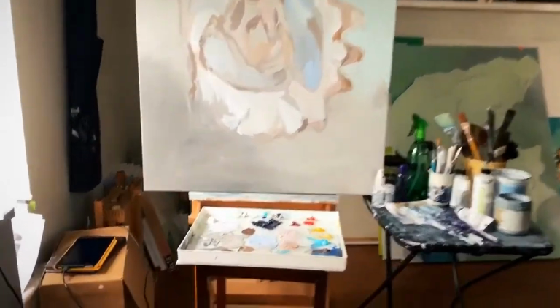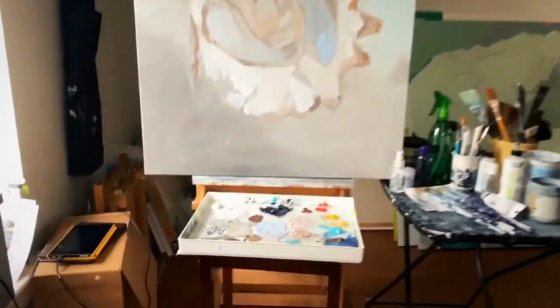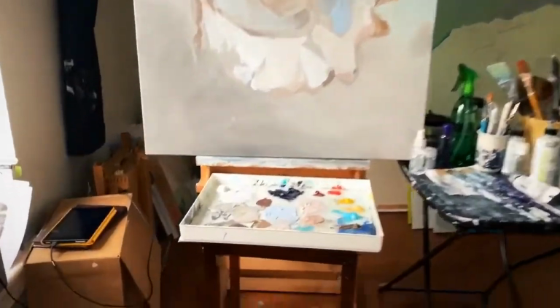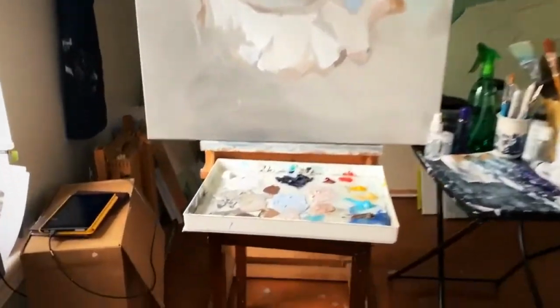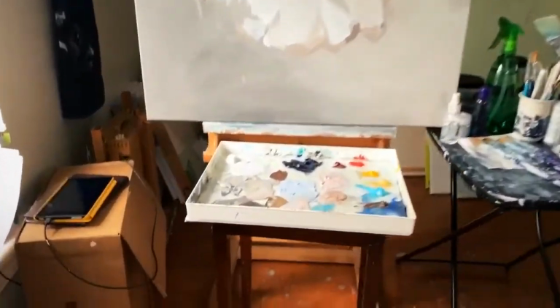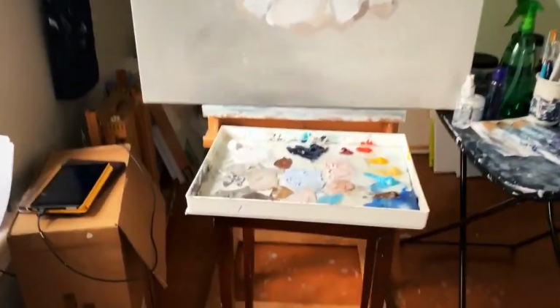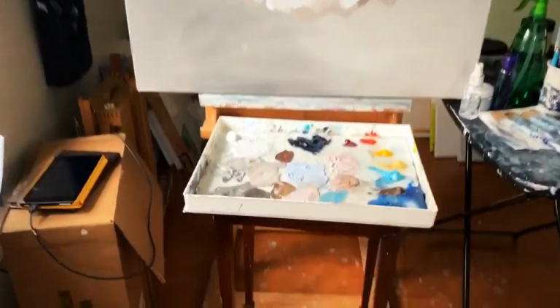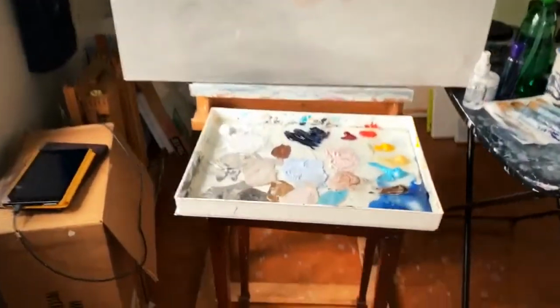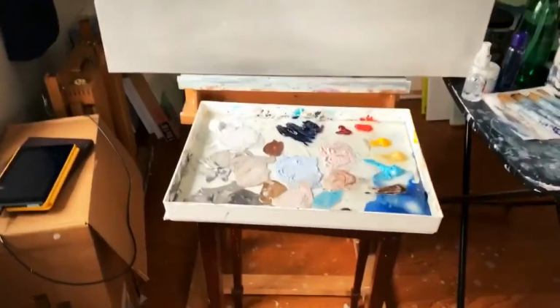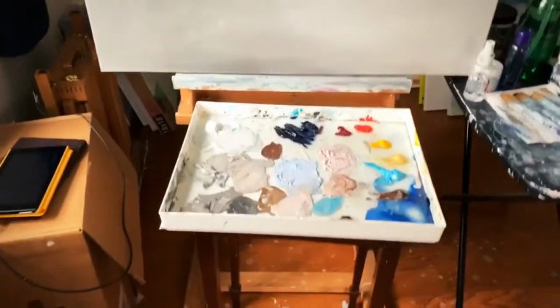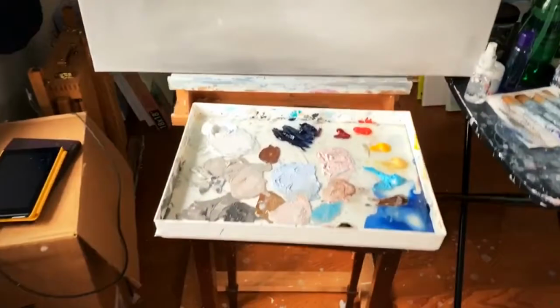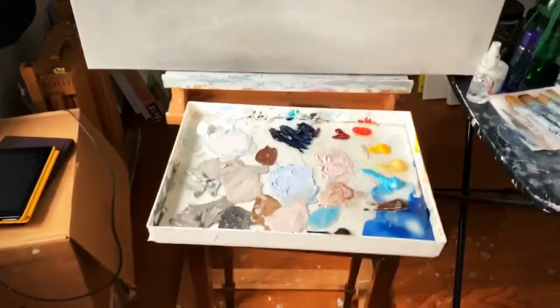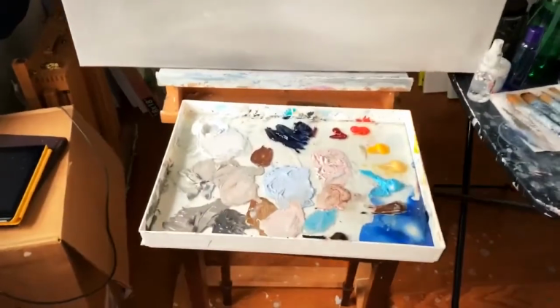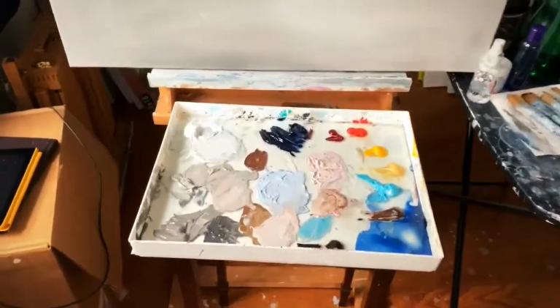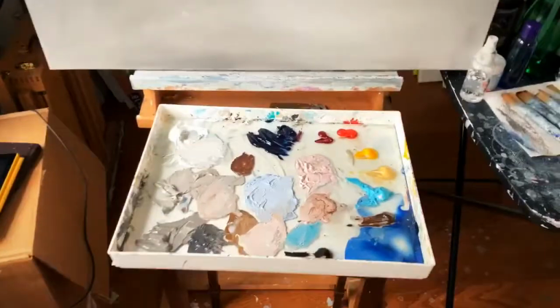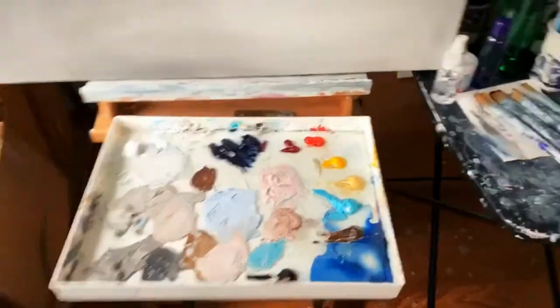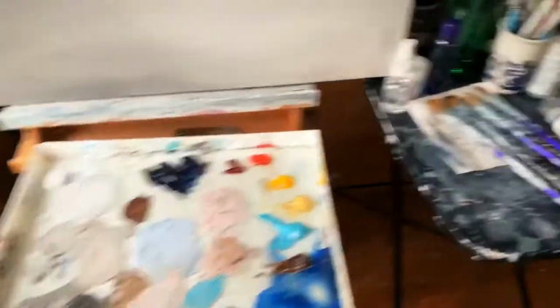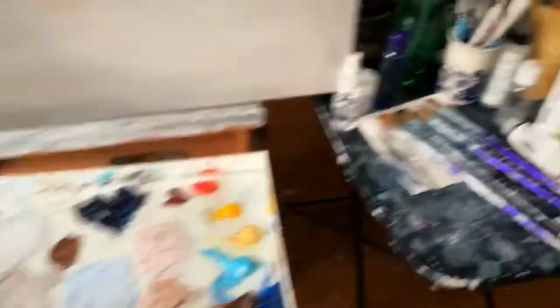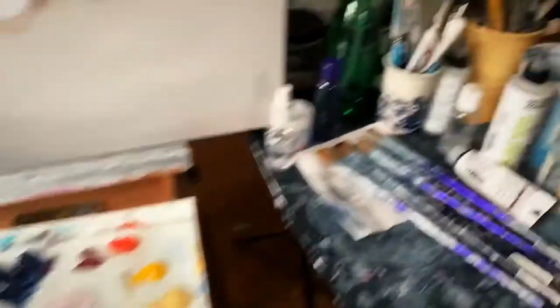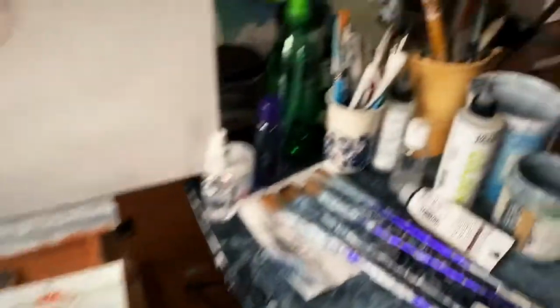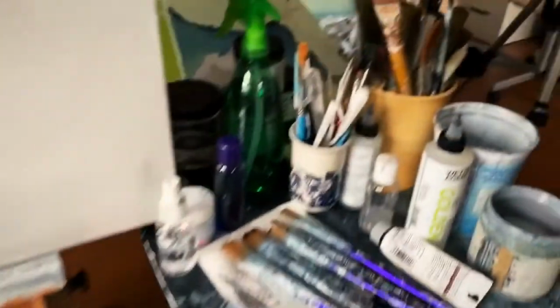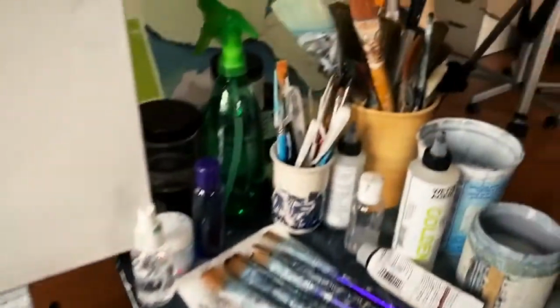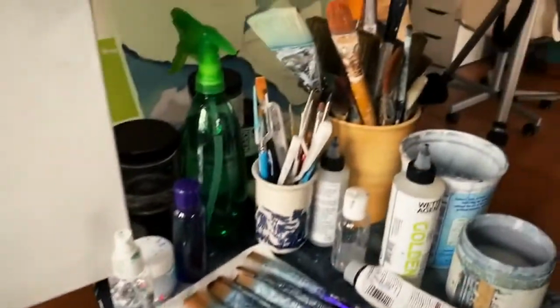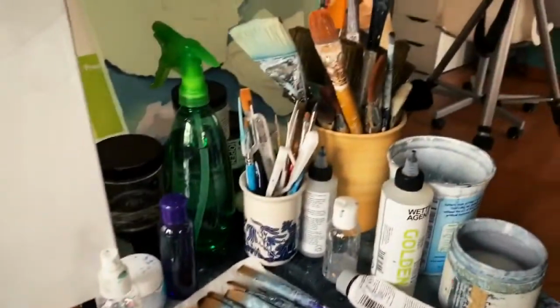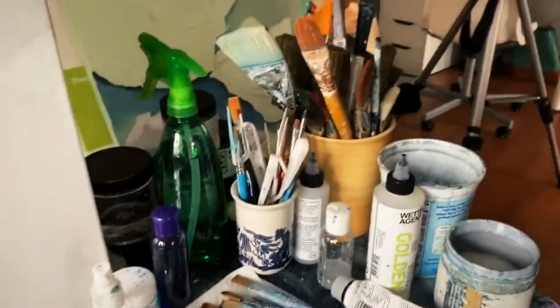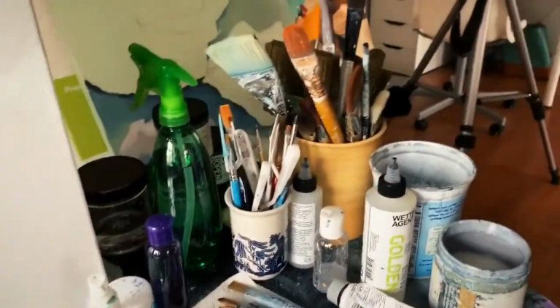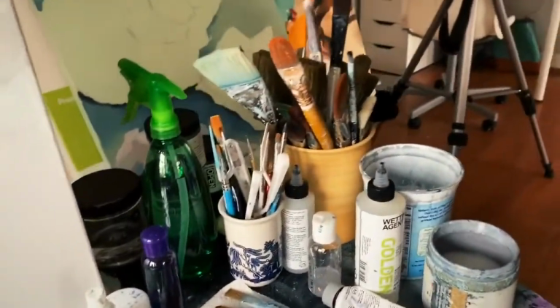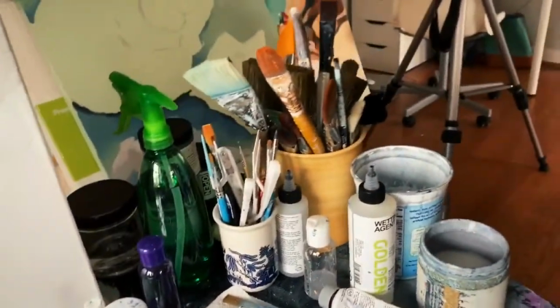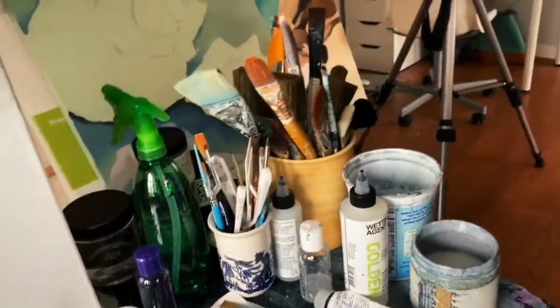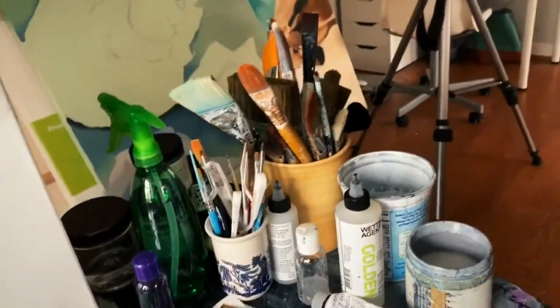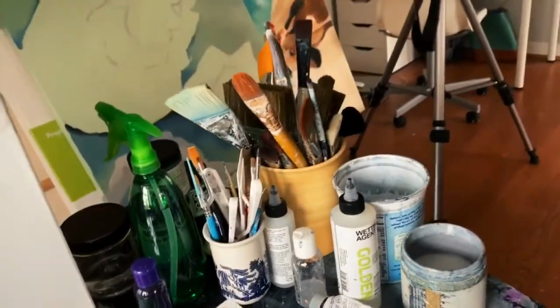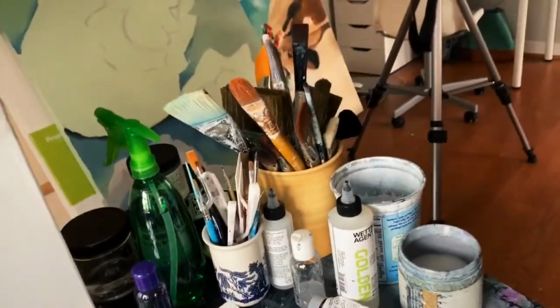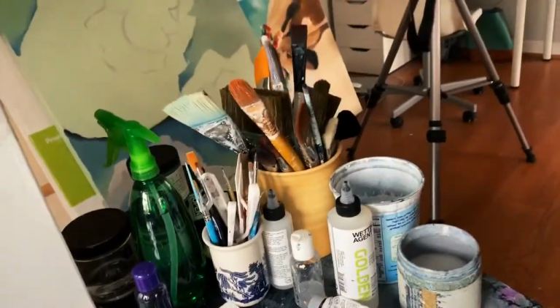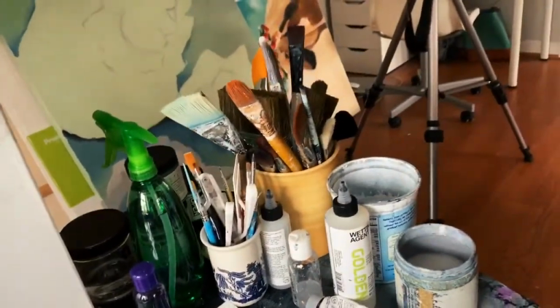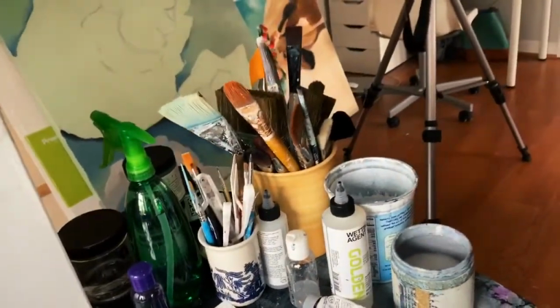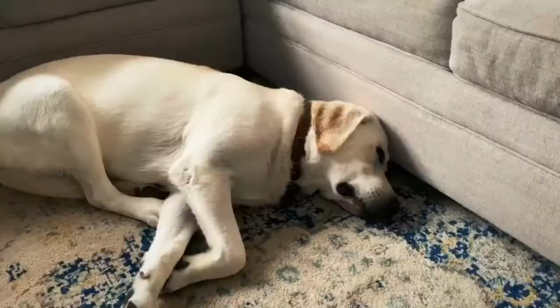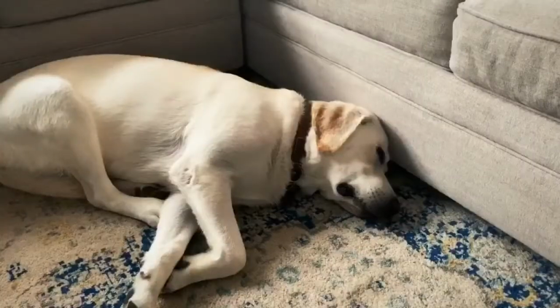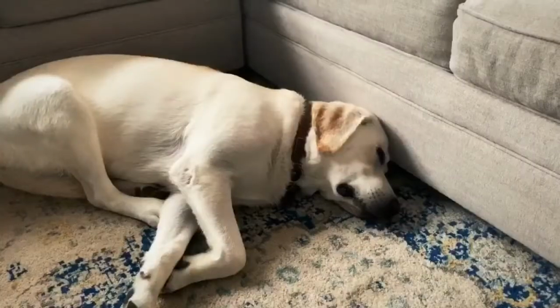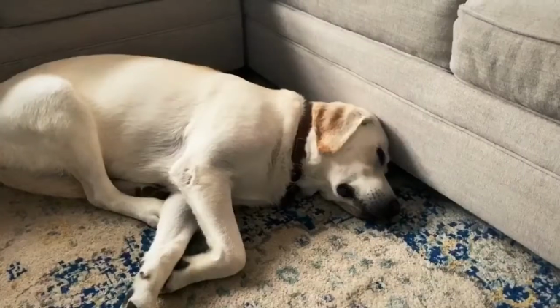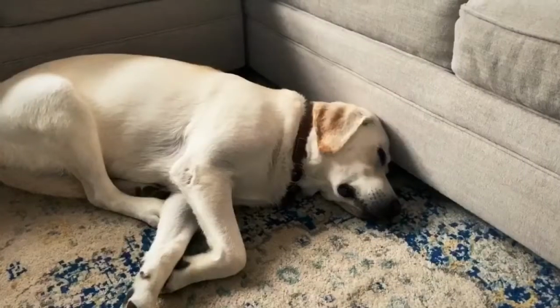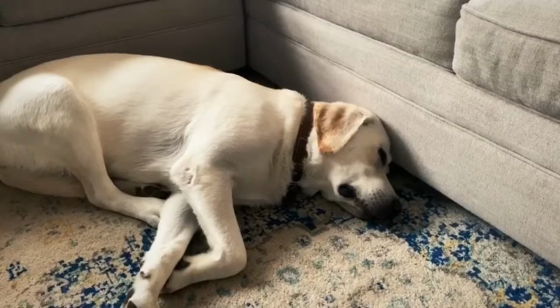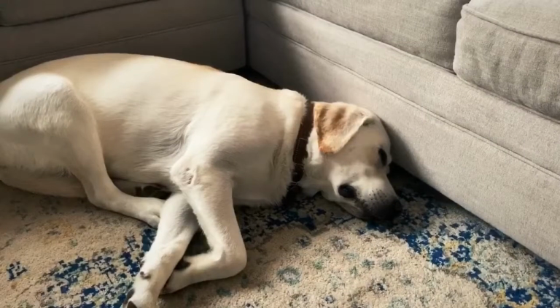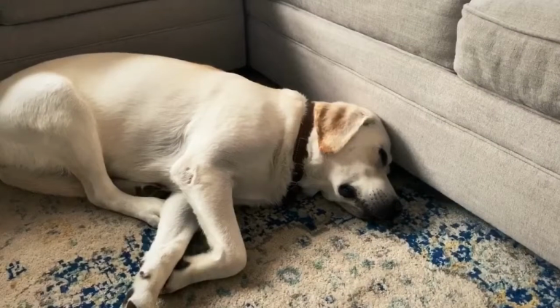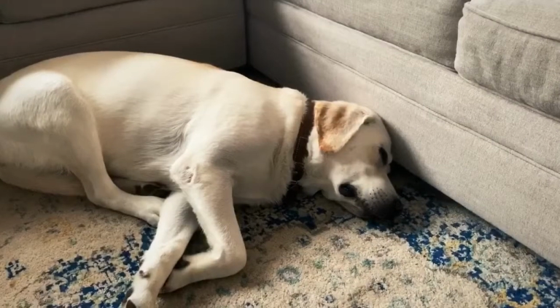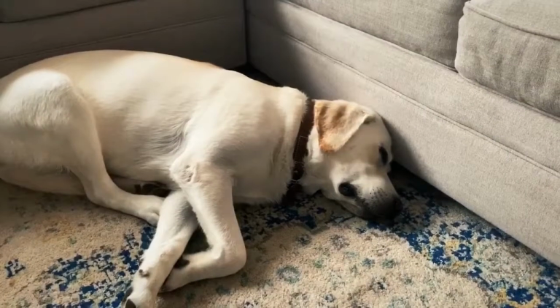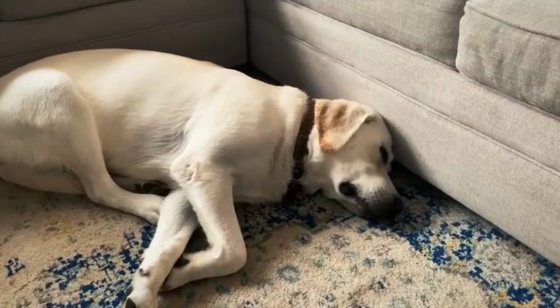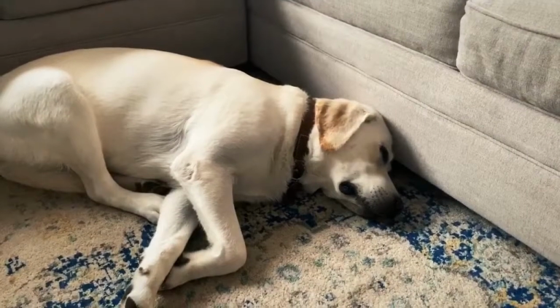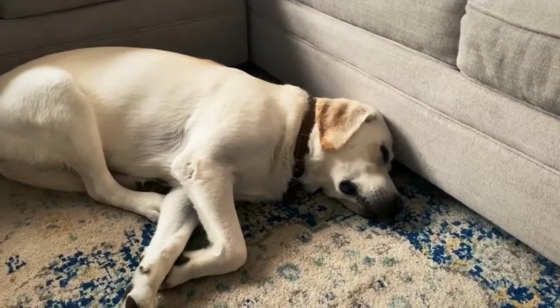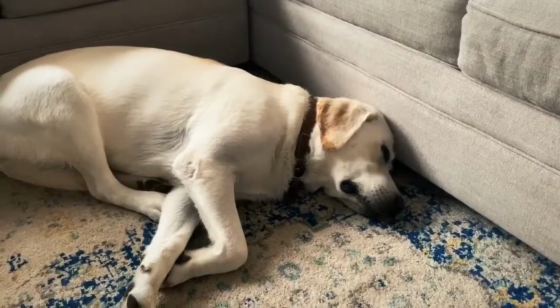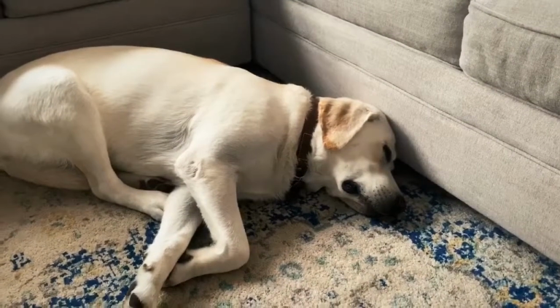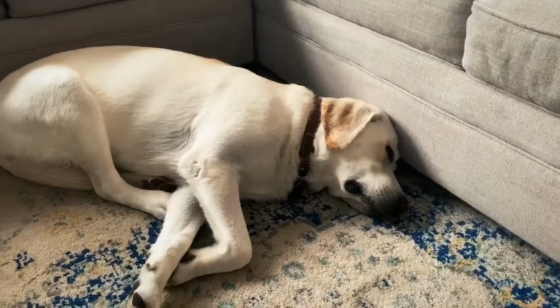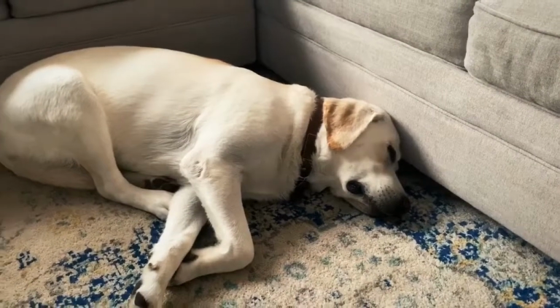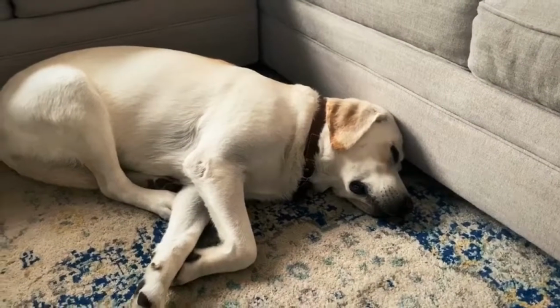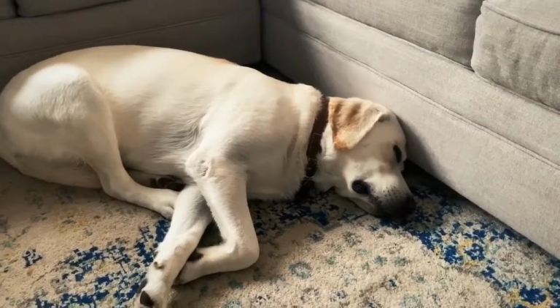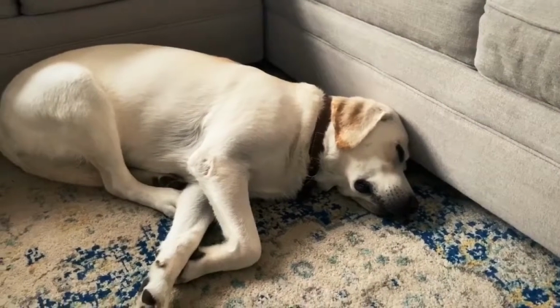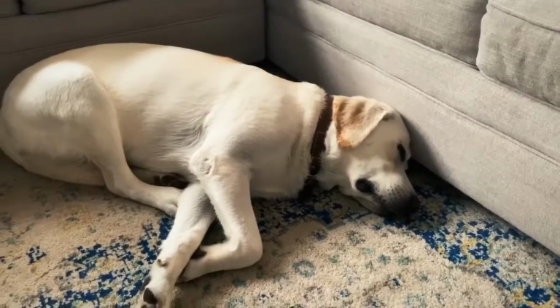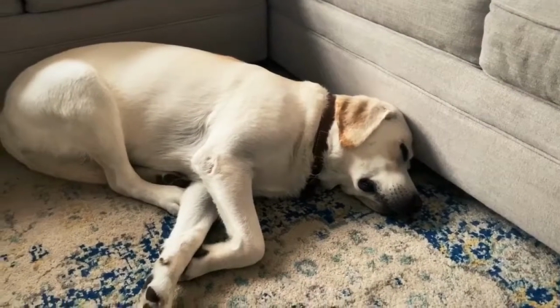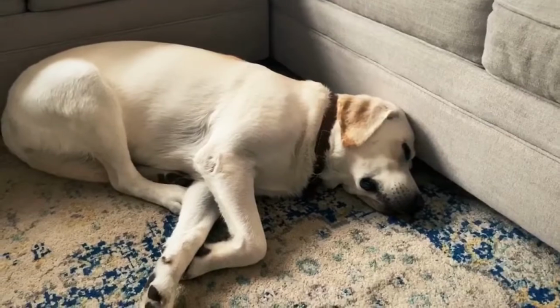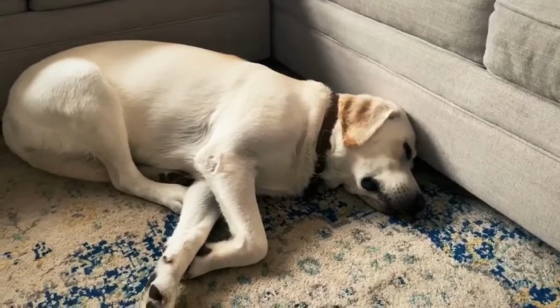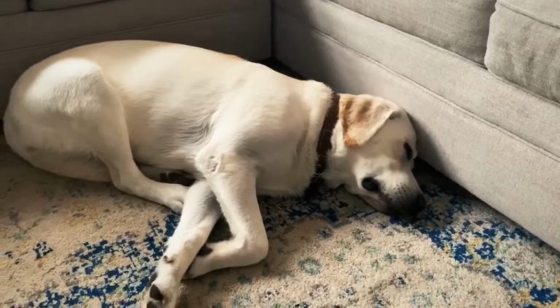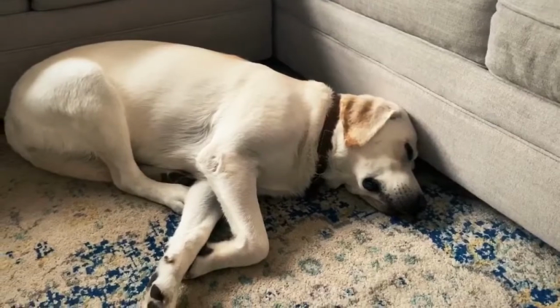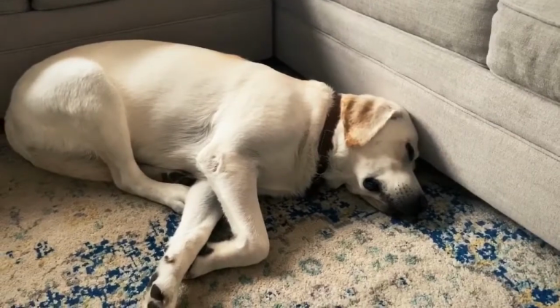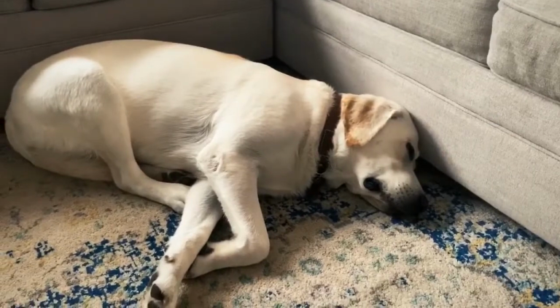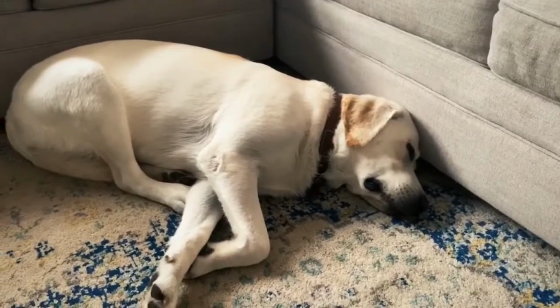It's easy for me to get to my paints and to my water and all of my brushes. And this is my sleepy puppy who loves to lay next to me while I paint.